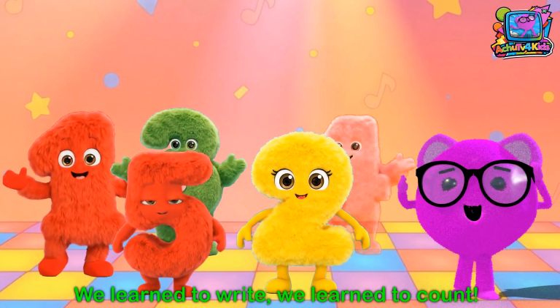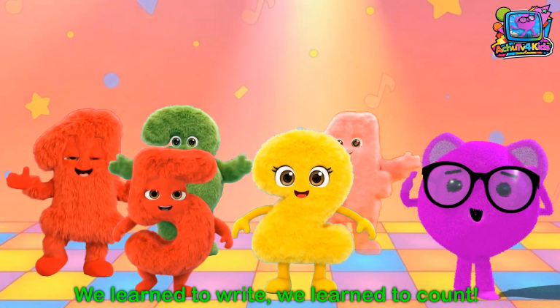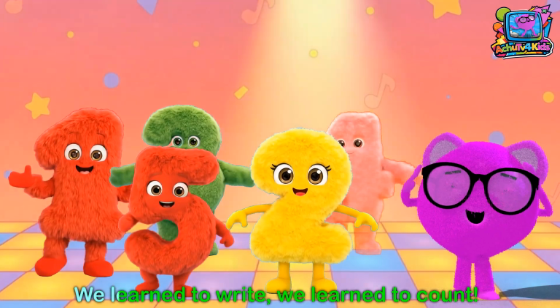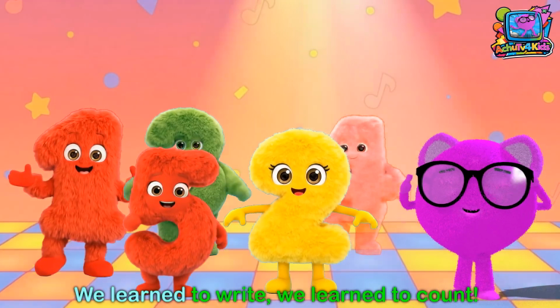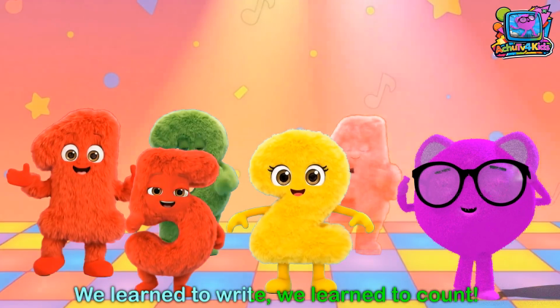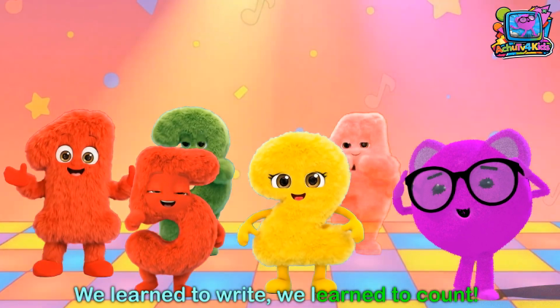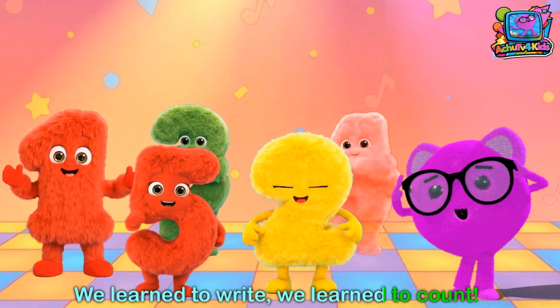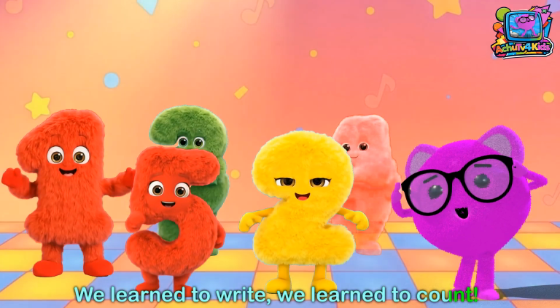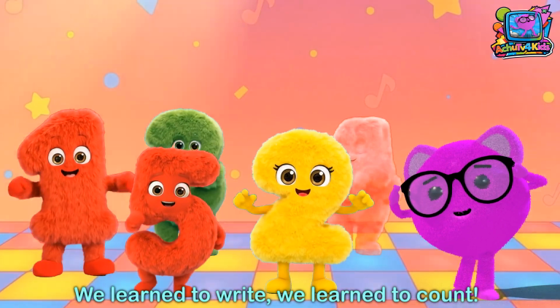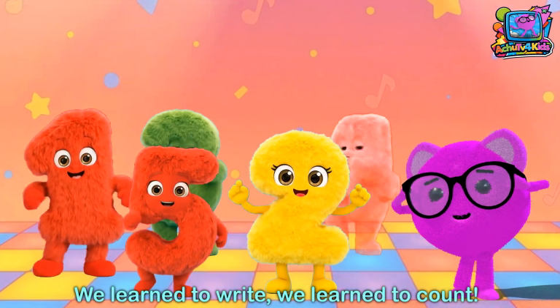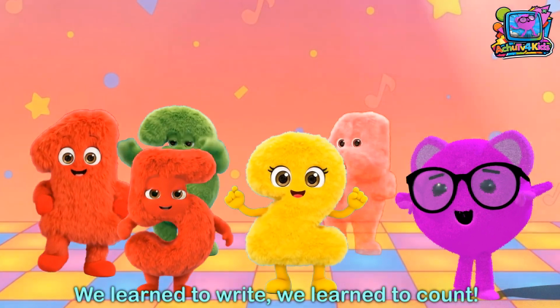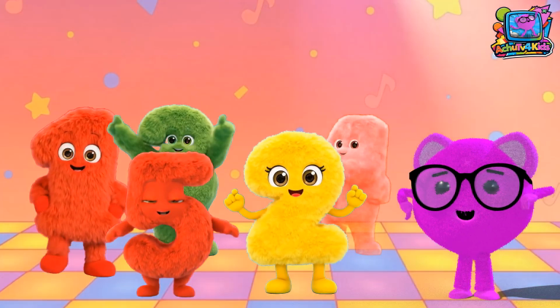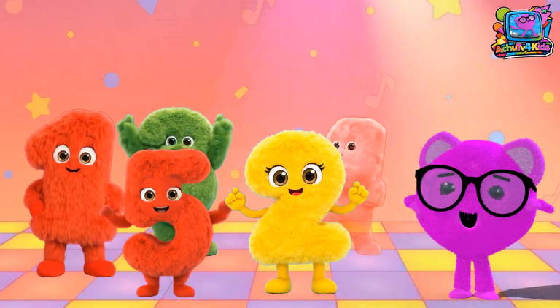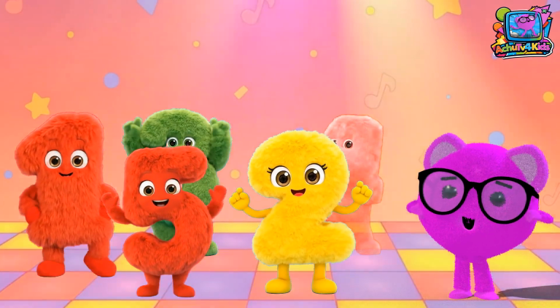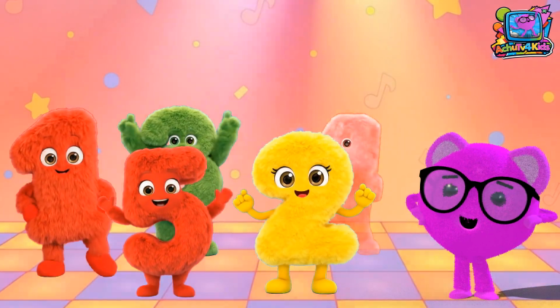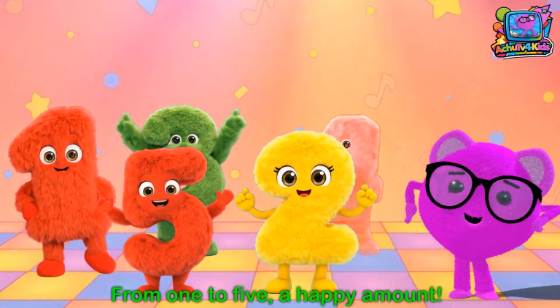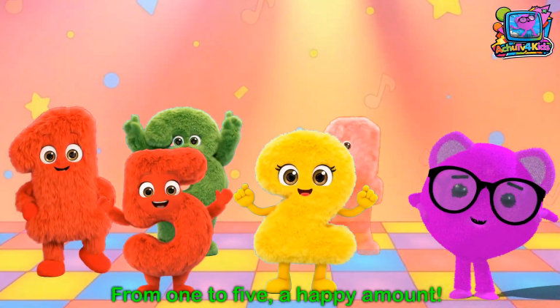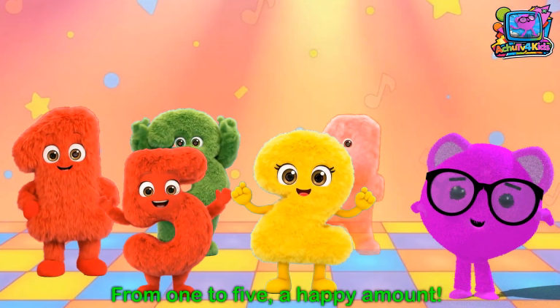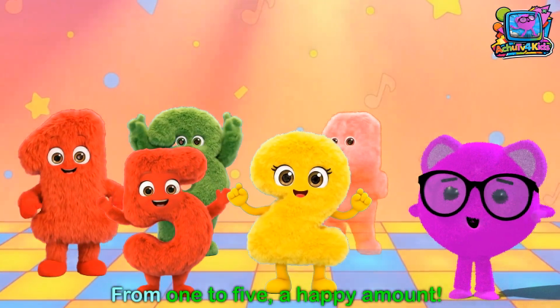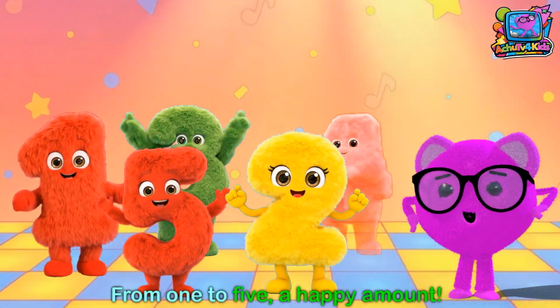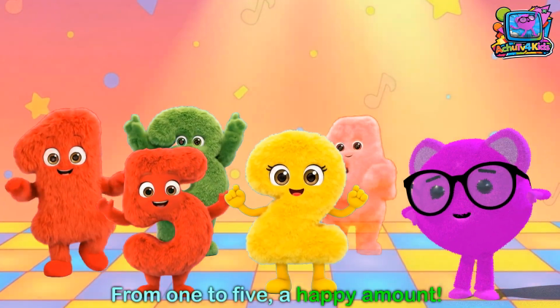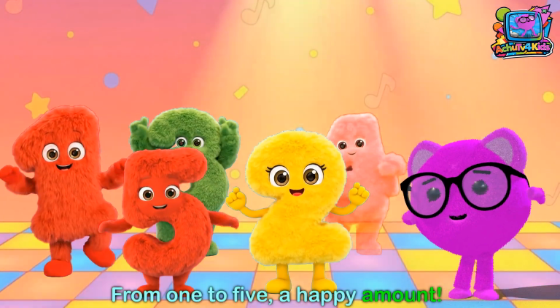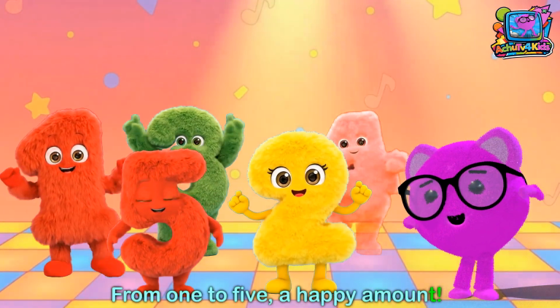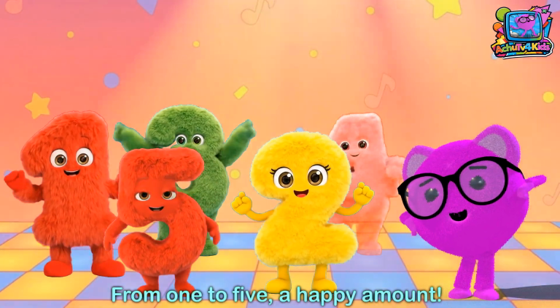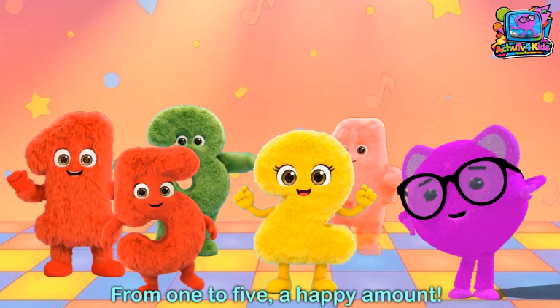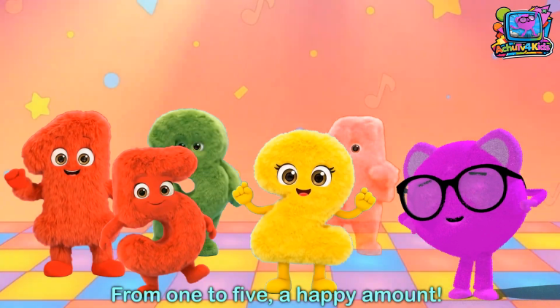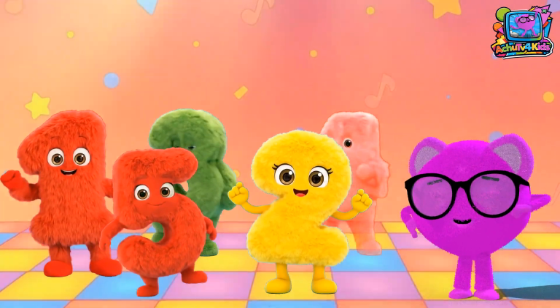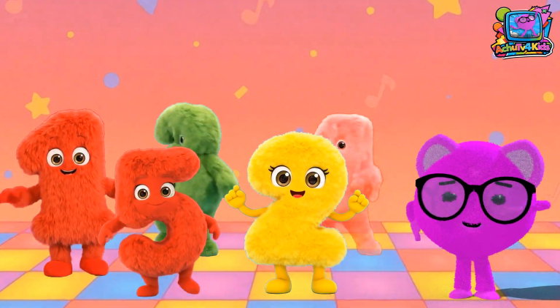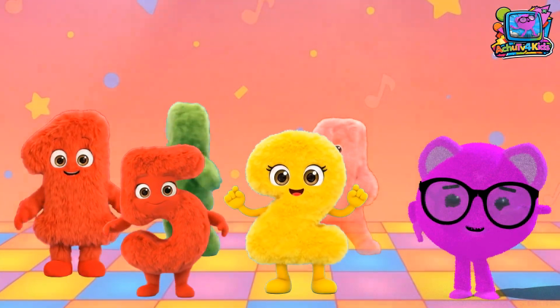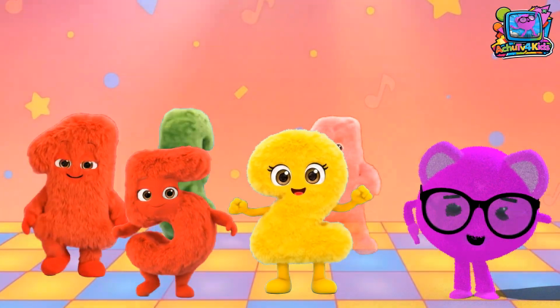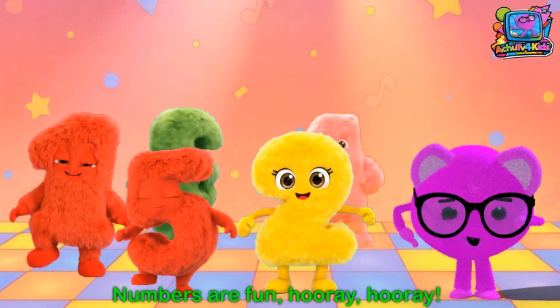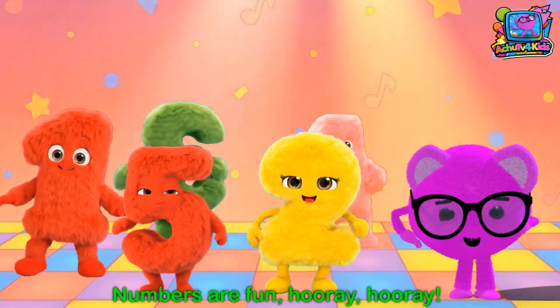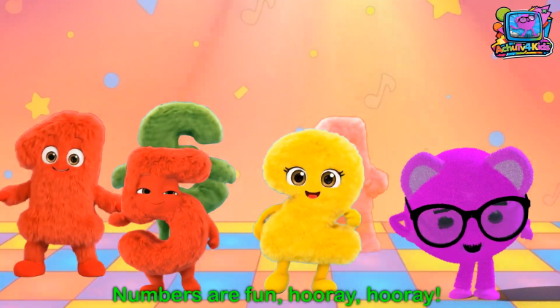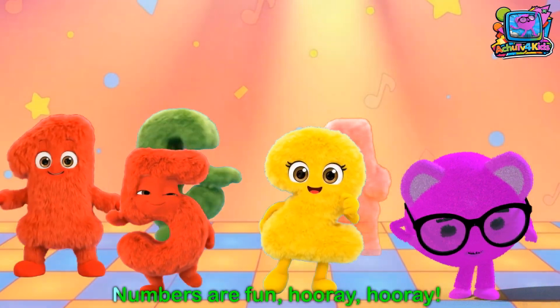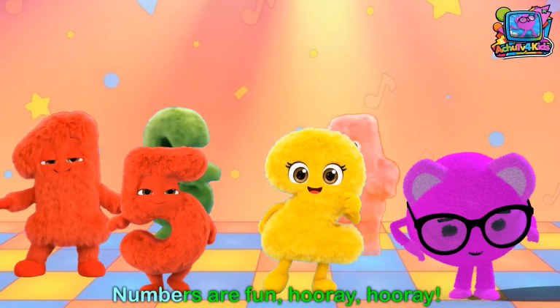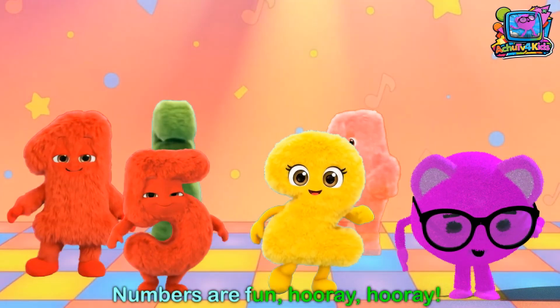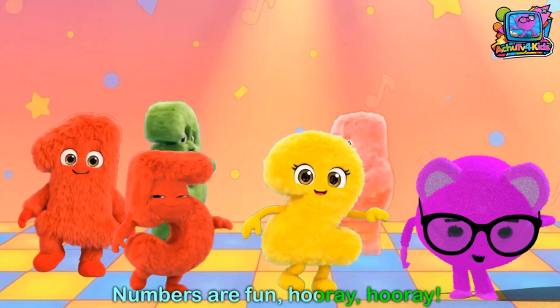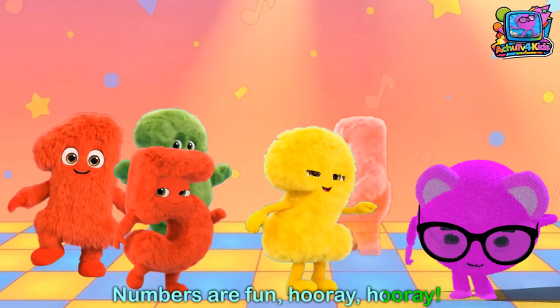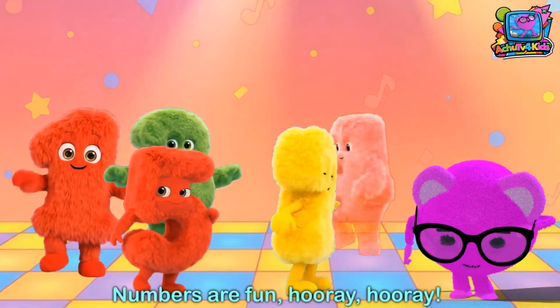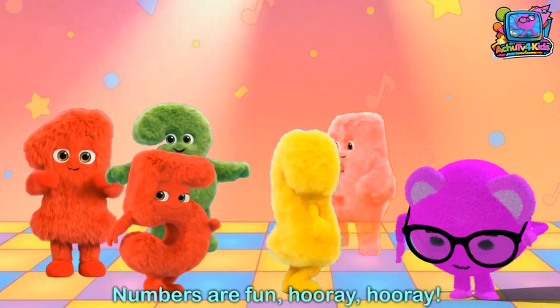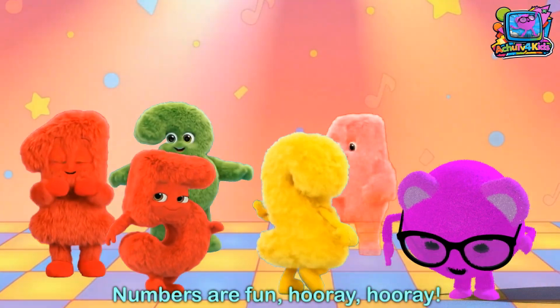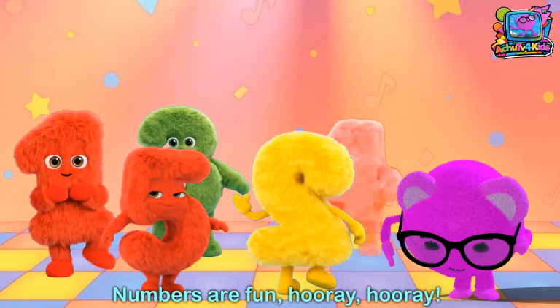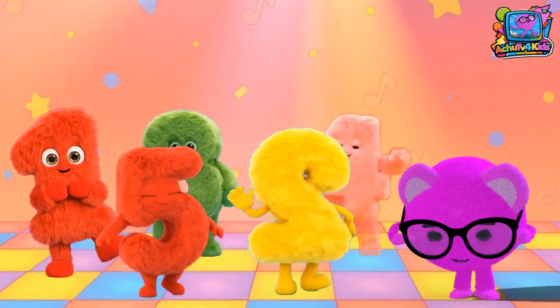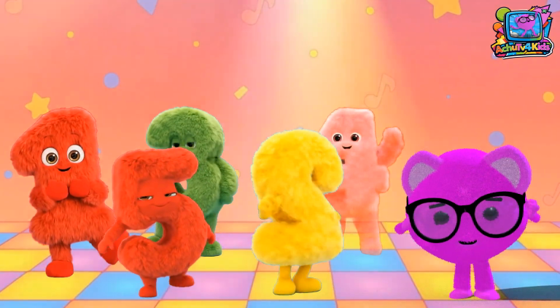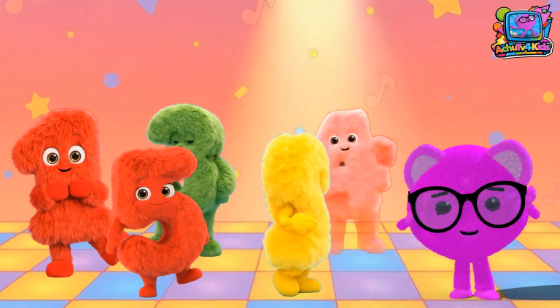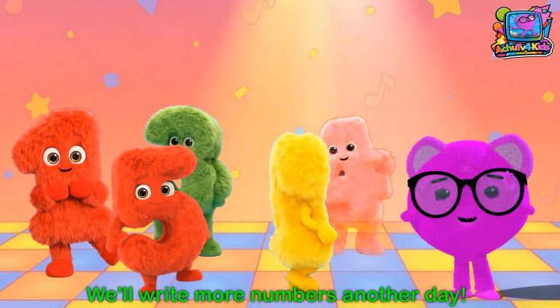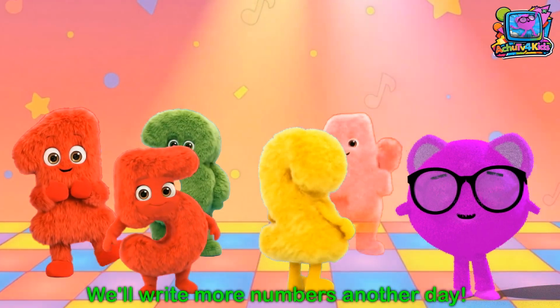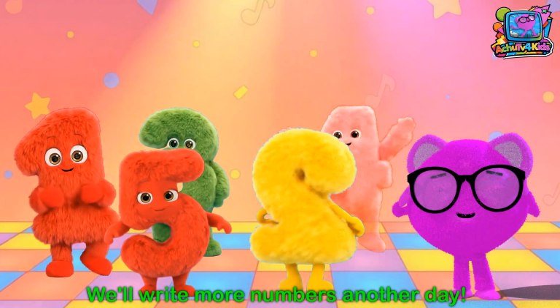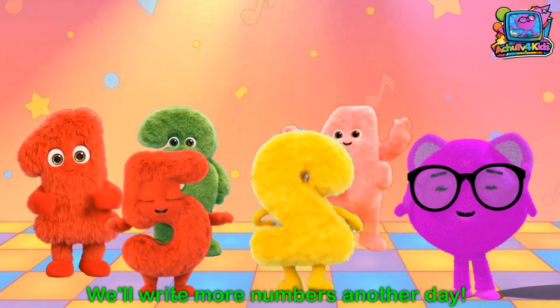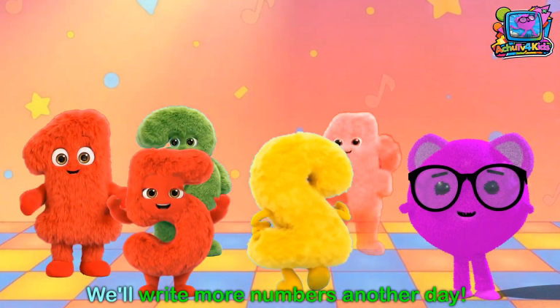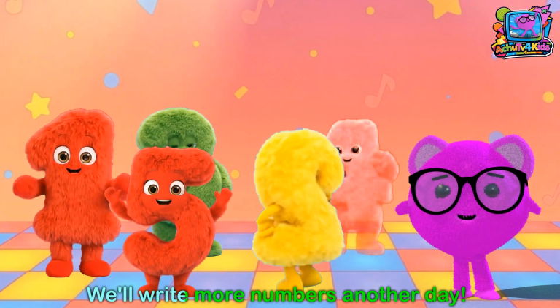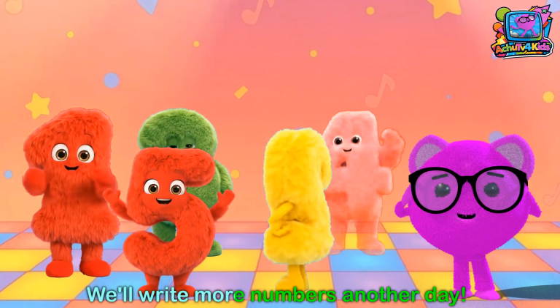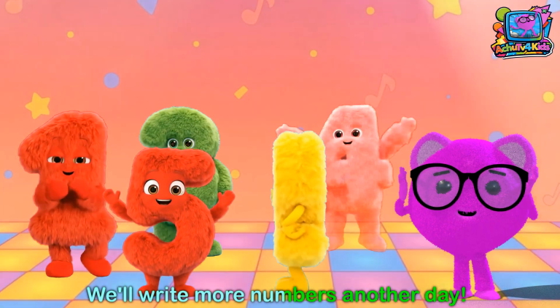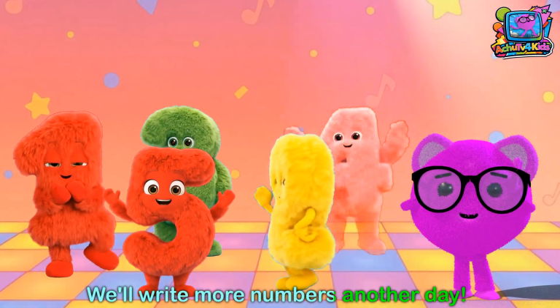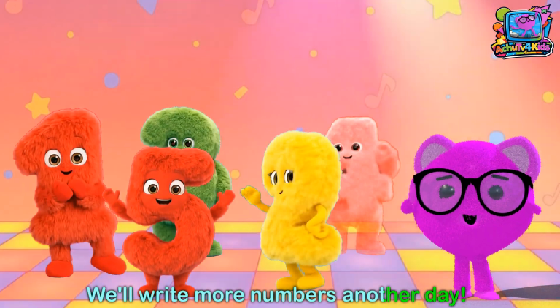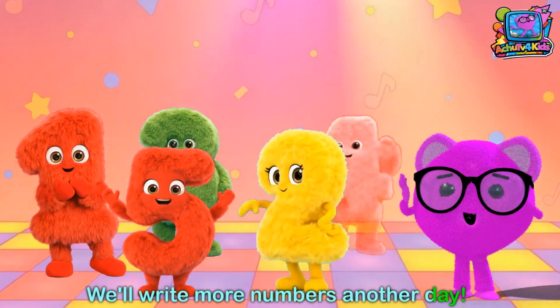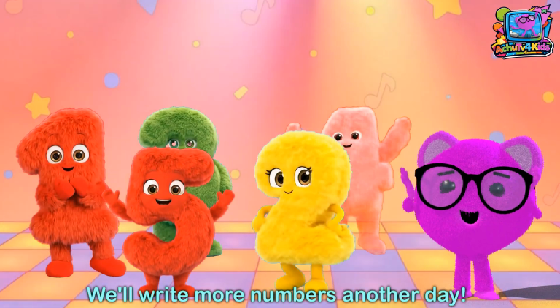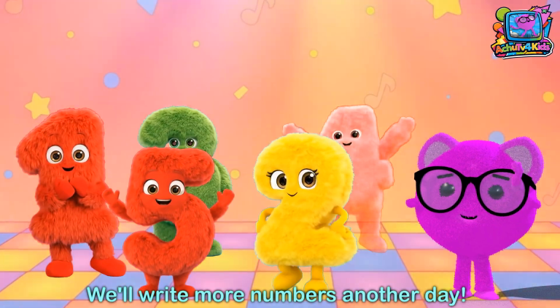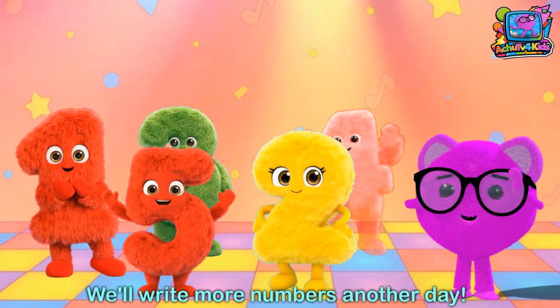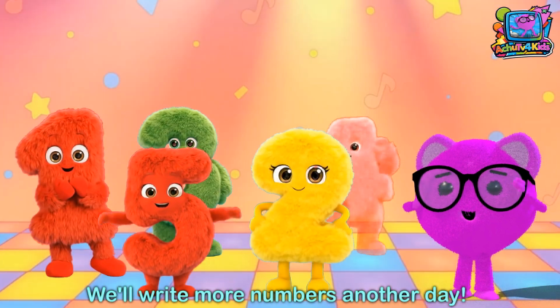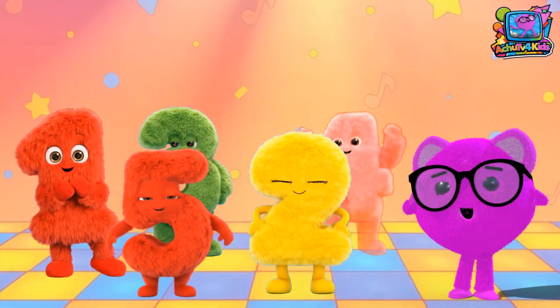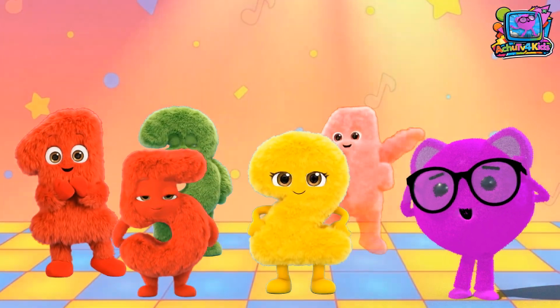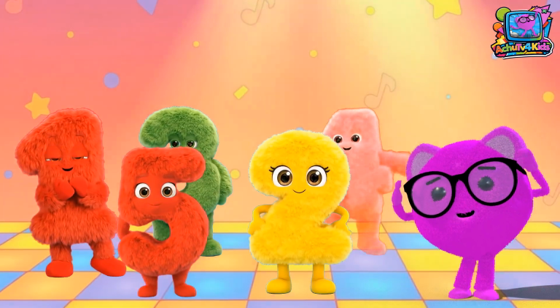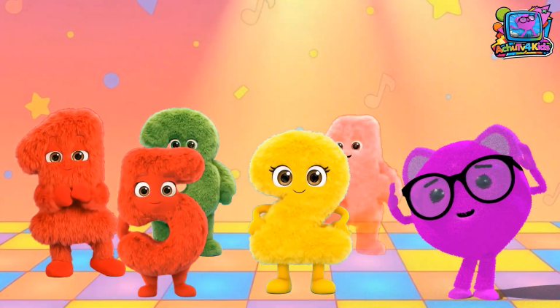We learn to write, we learn to count, from 1 to 5, the happy amount. Numbers are fun, hooray hooray, we'll write more numbers another day!